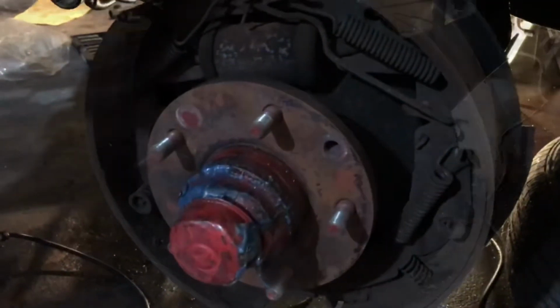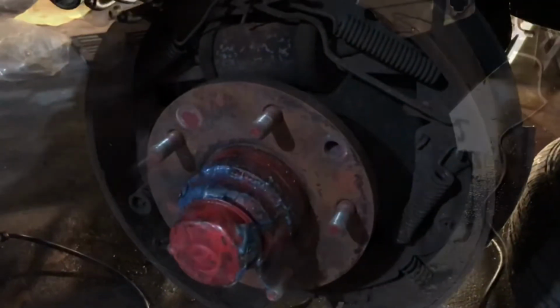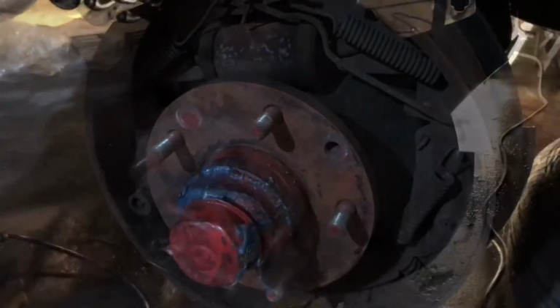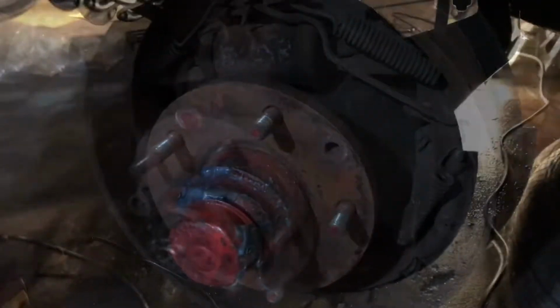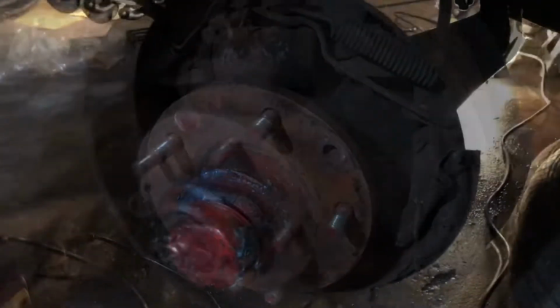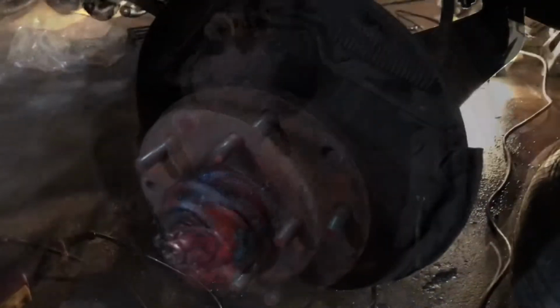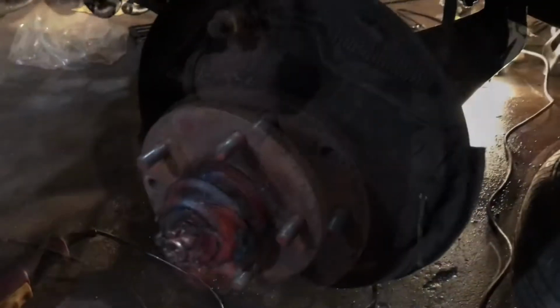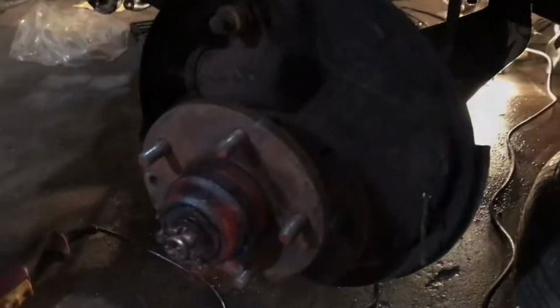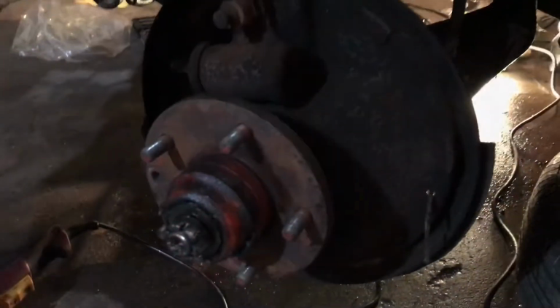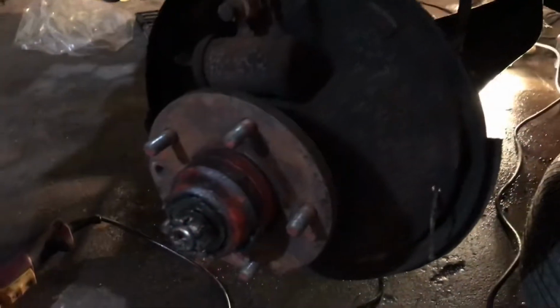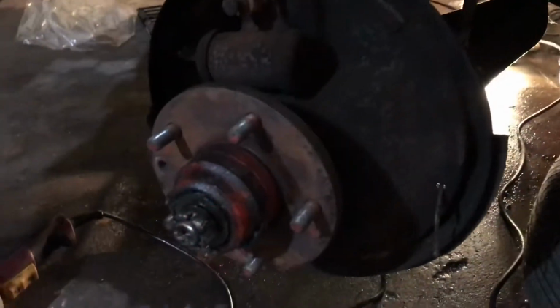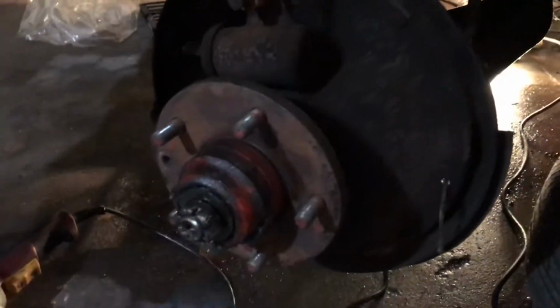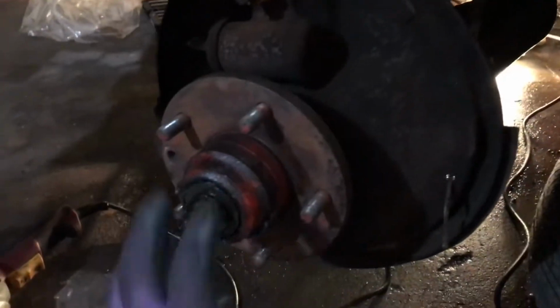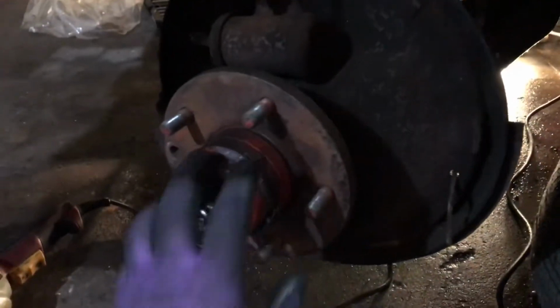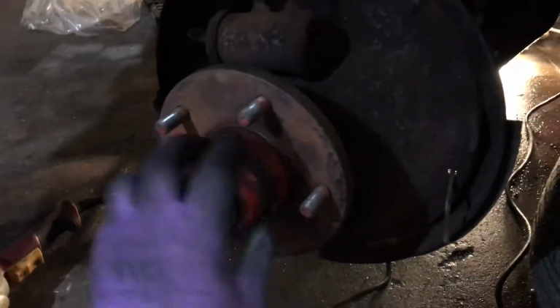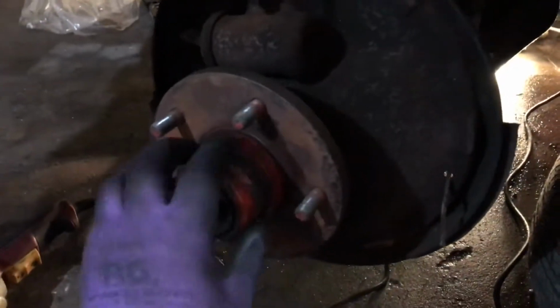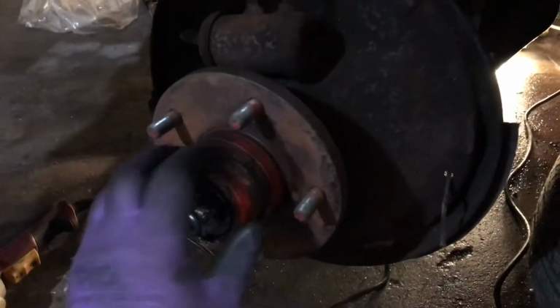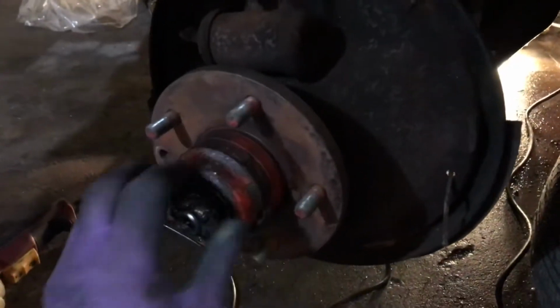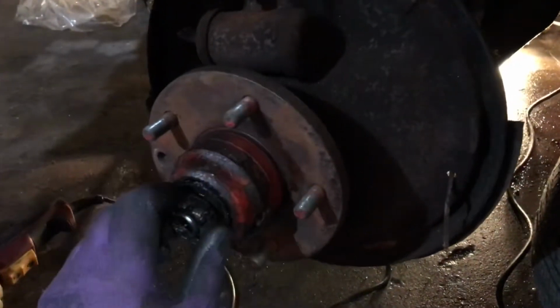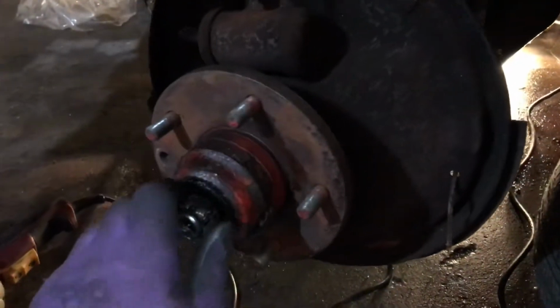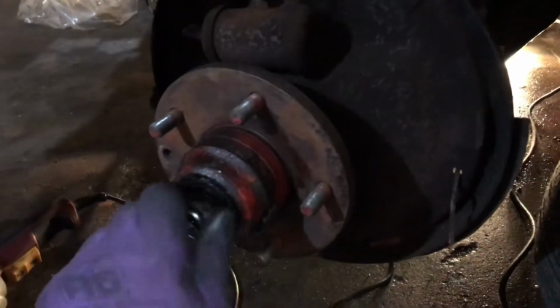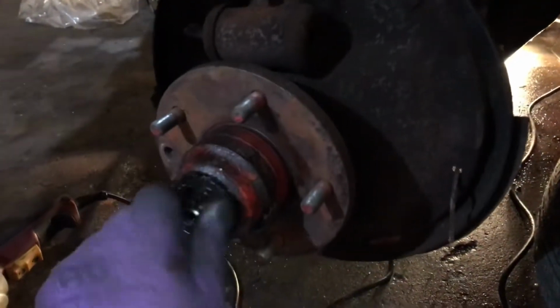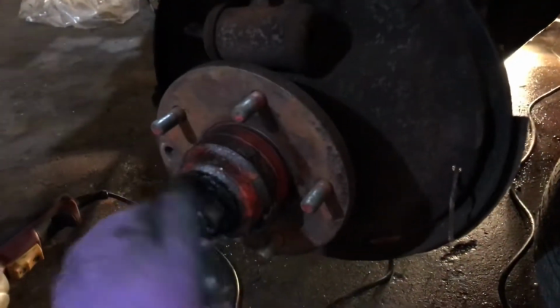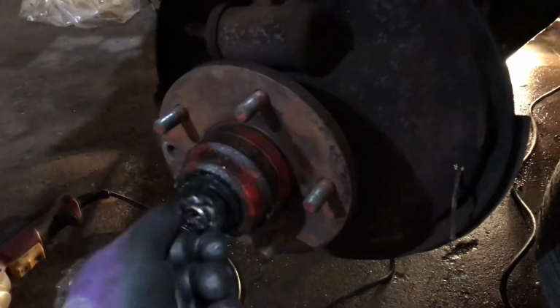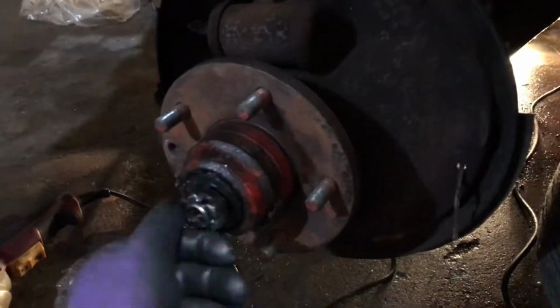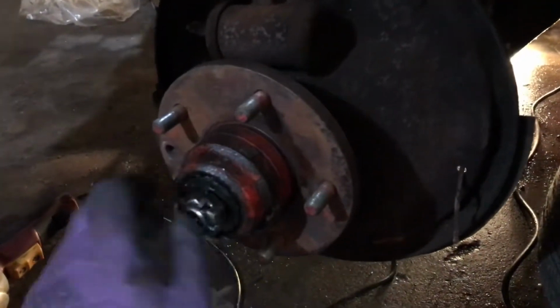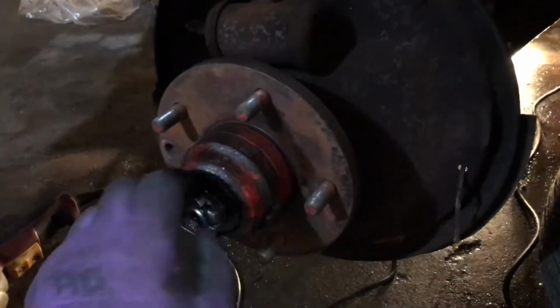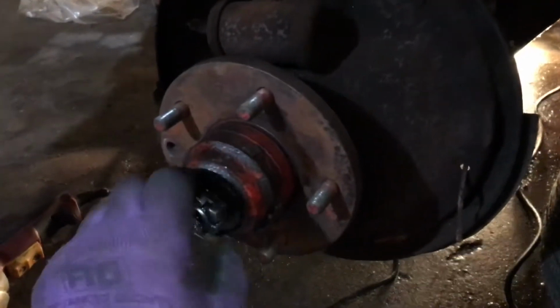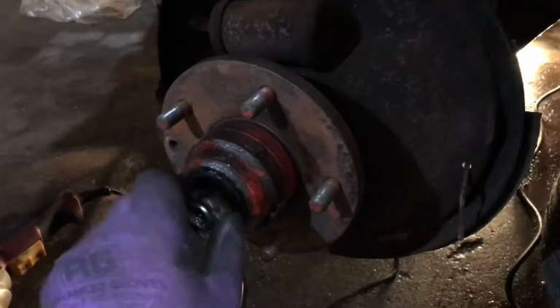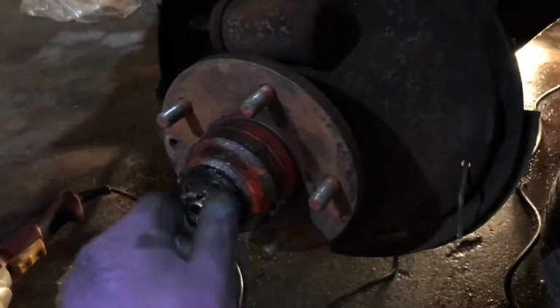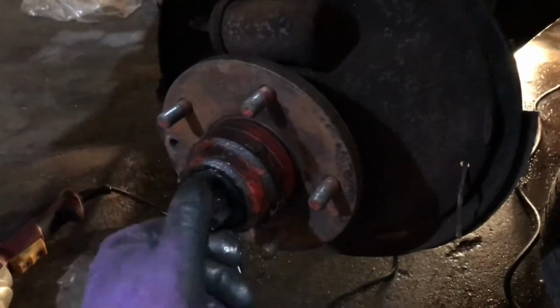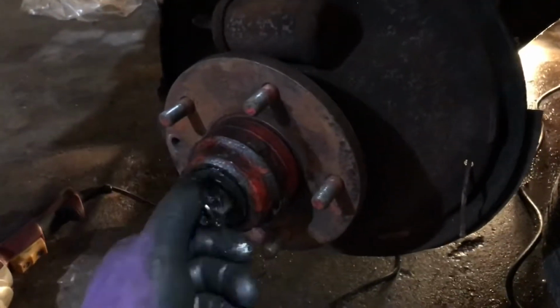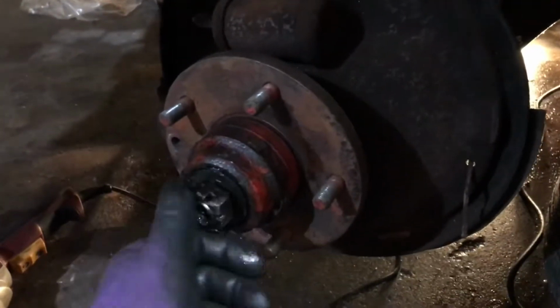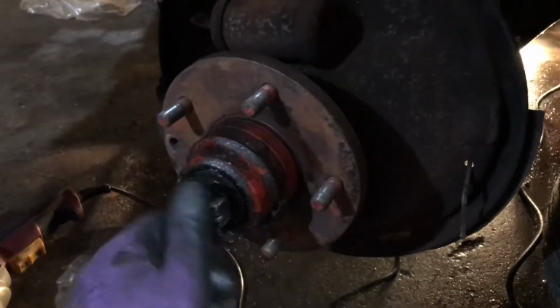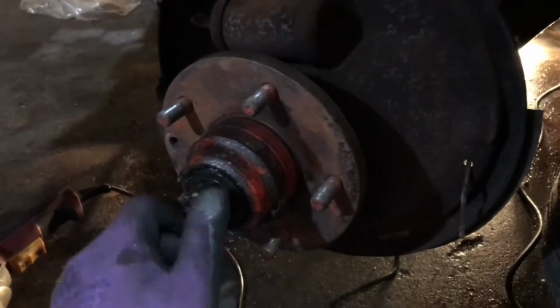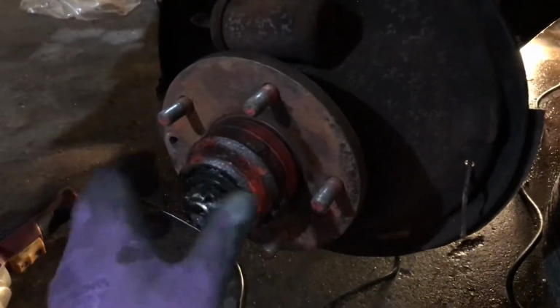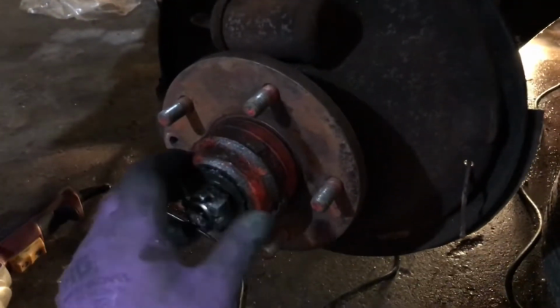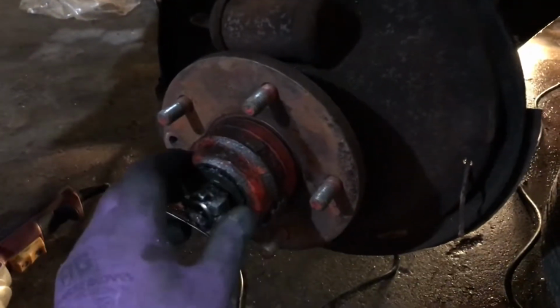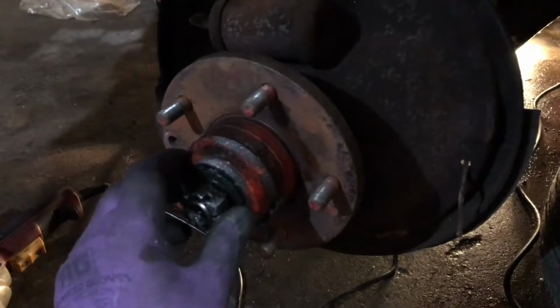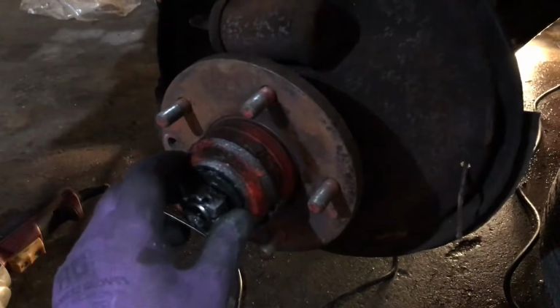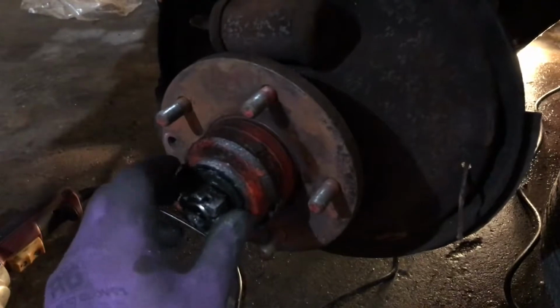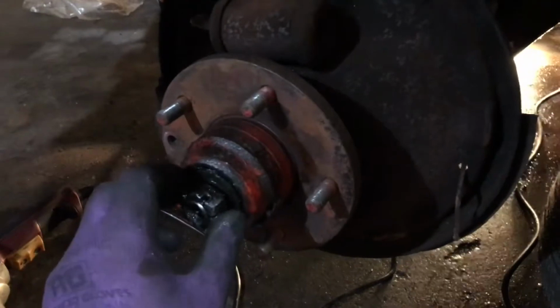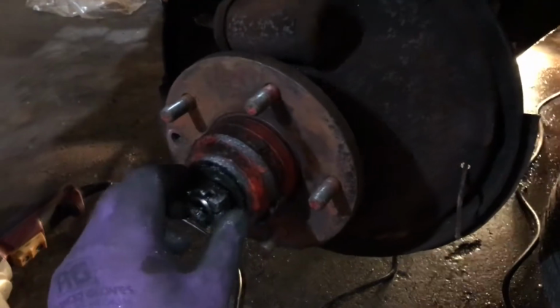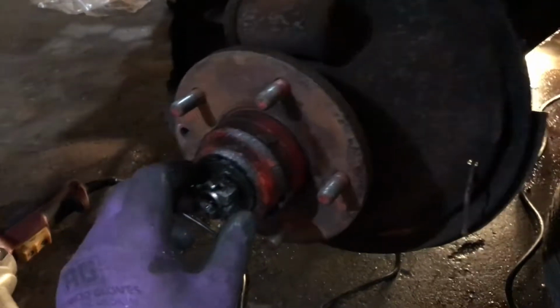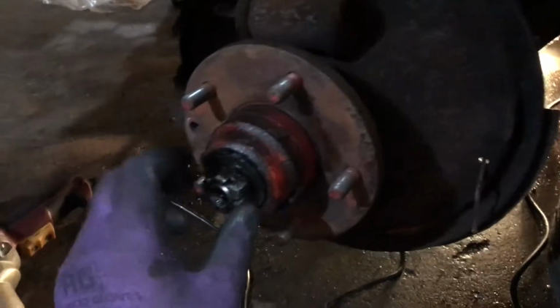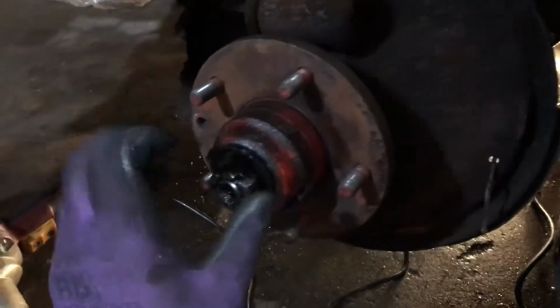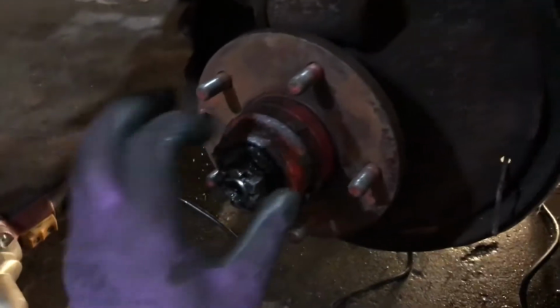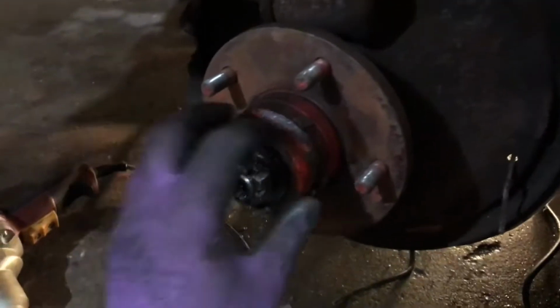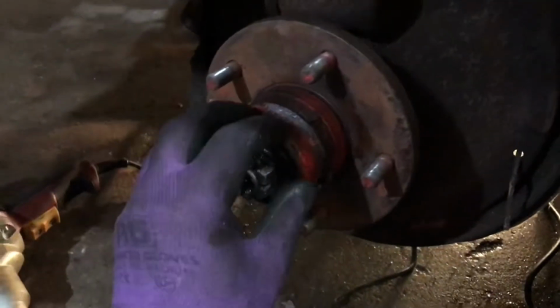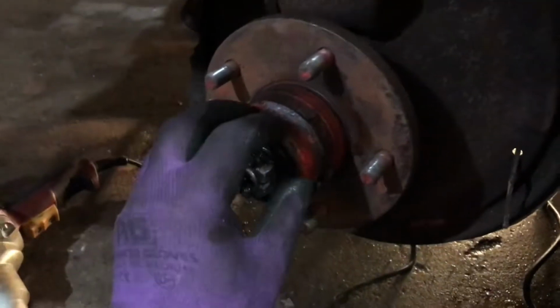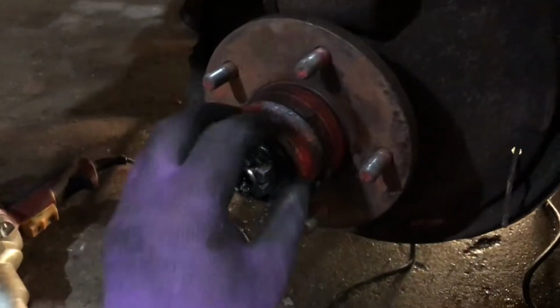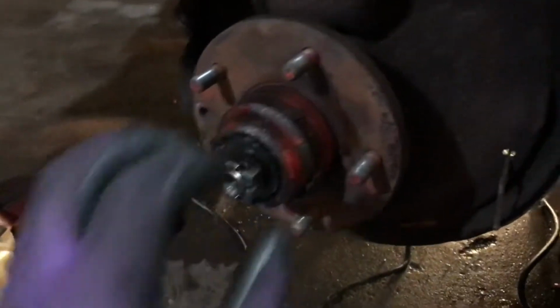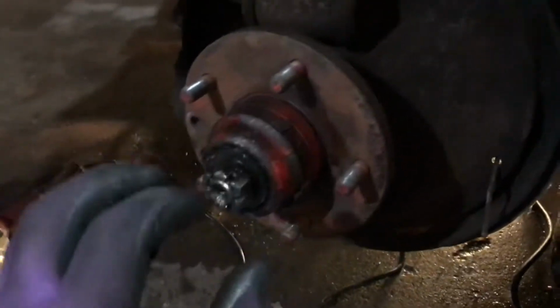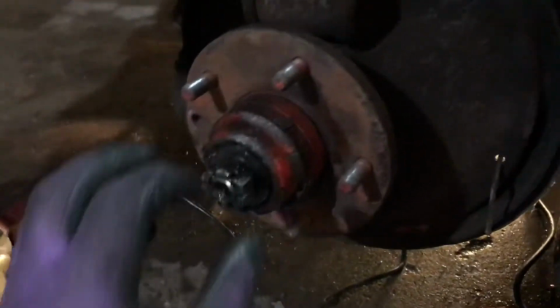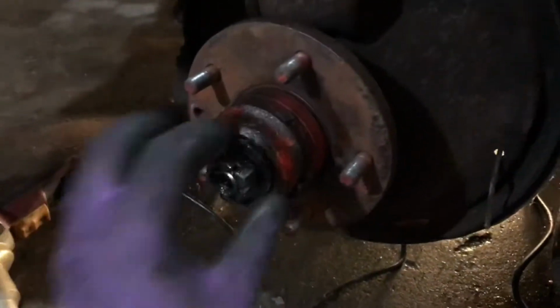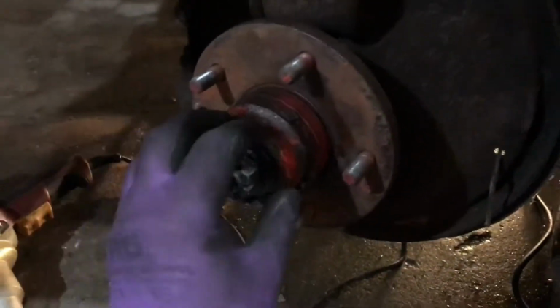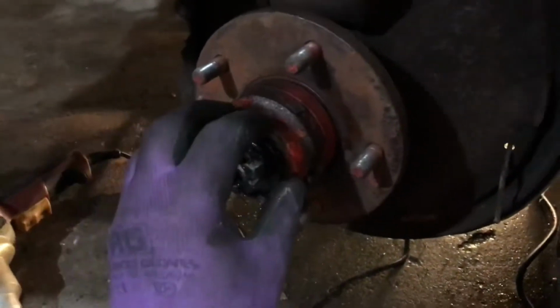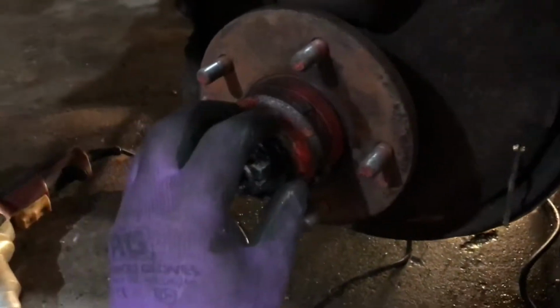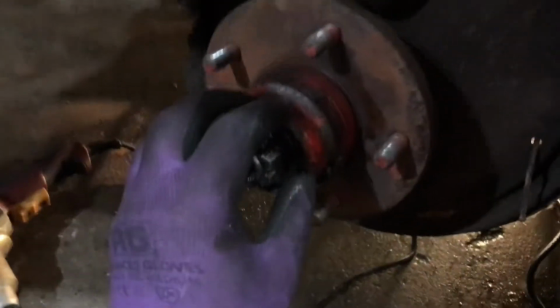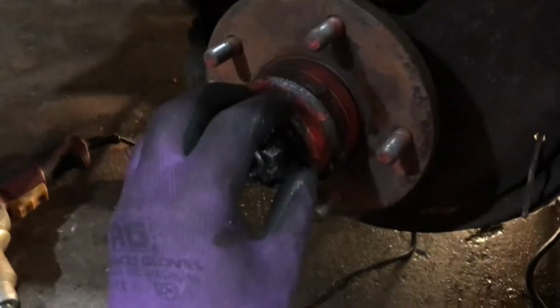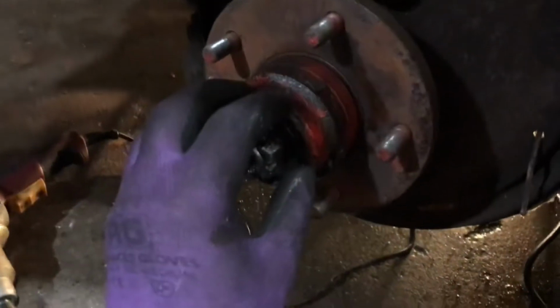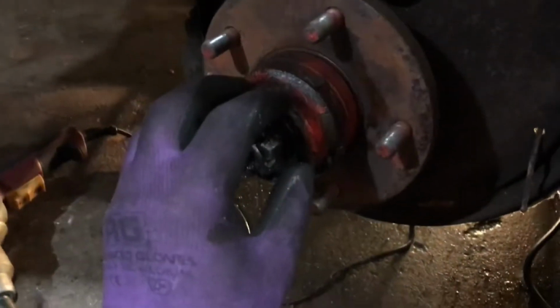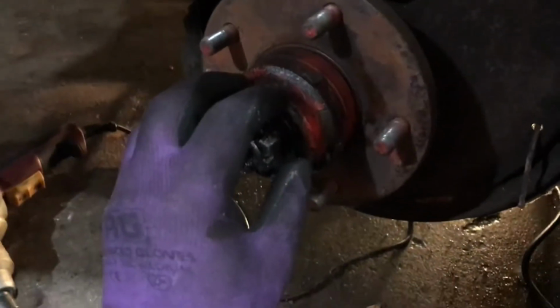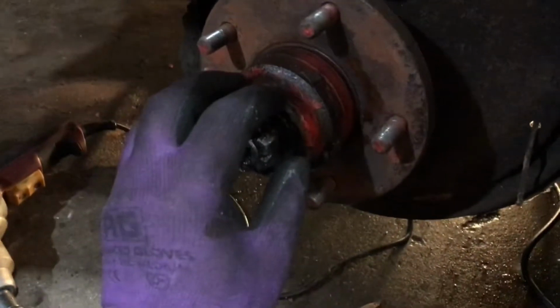Once you get the nasty brake shoes off, you just take off the hub that's right here.